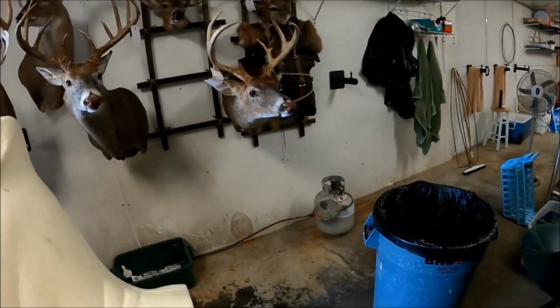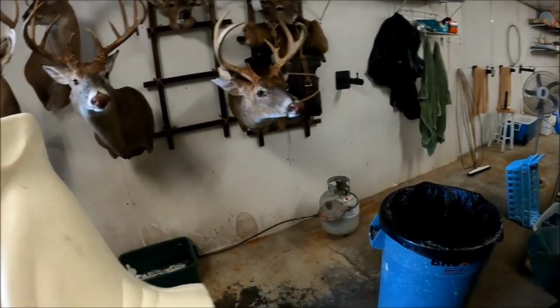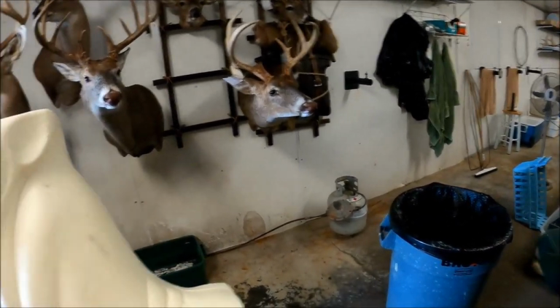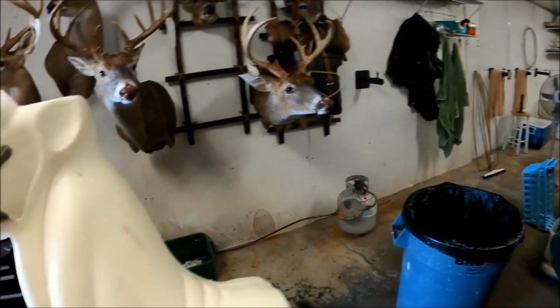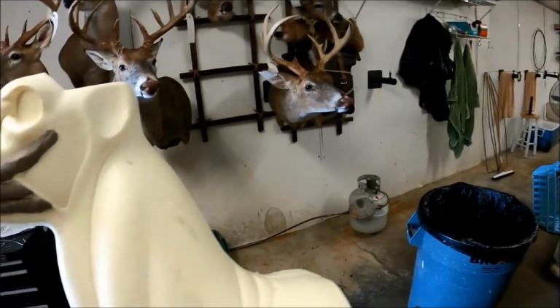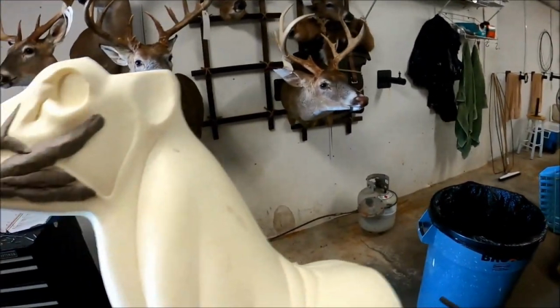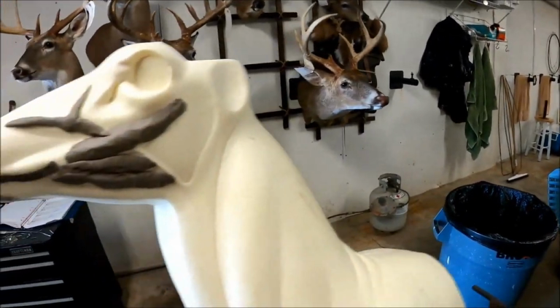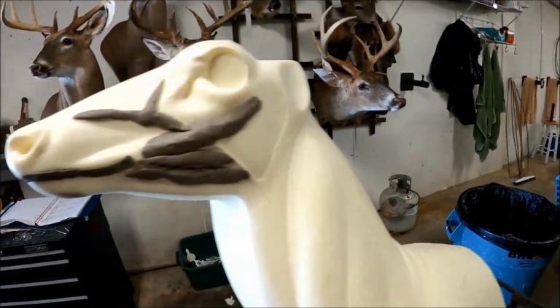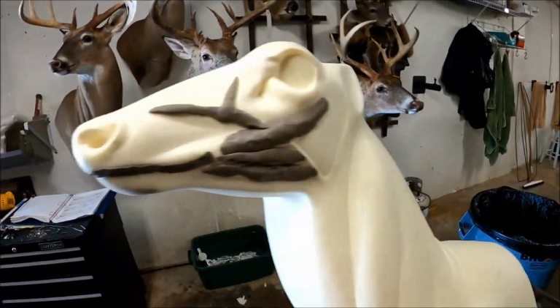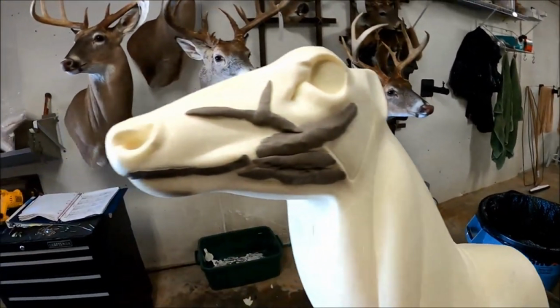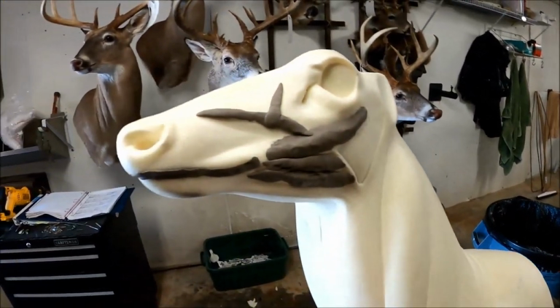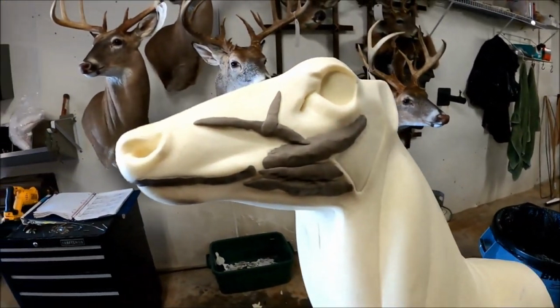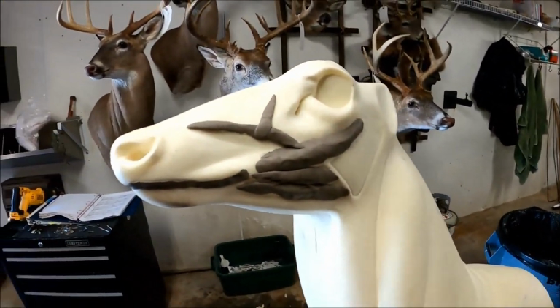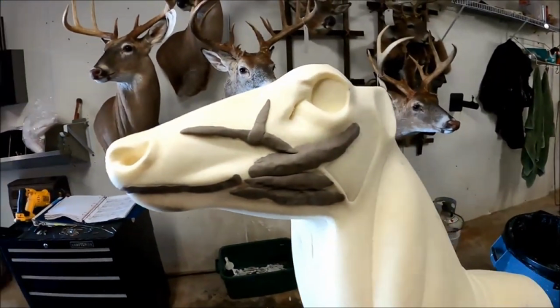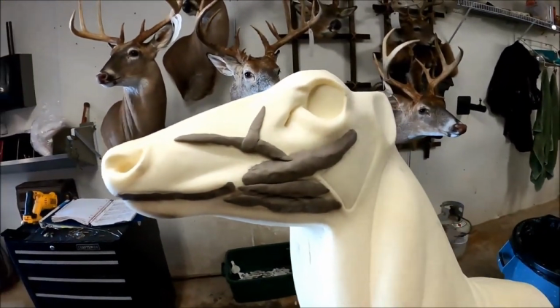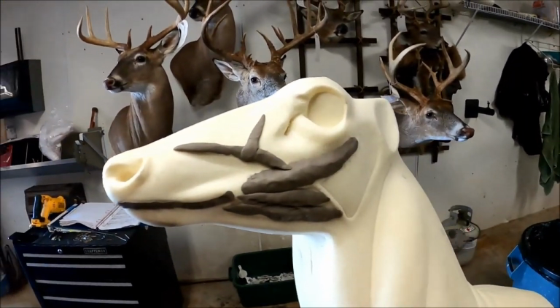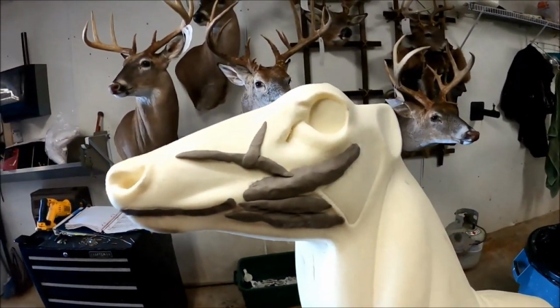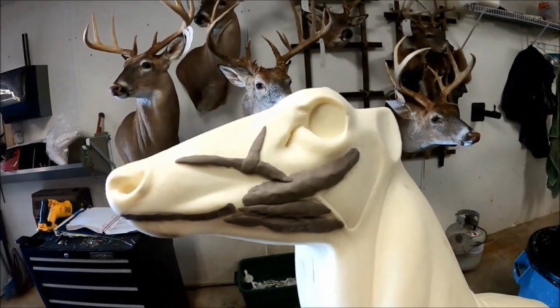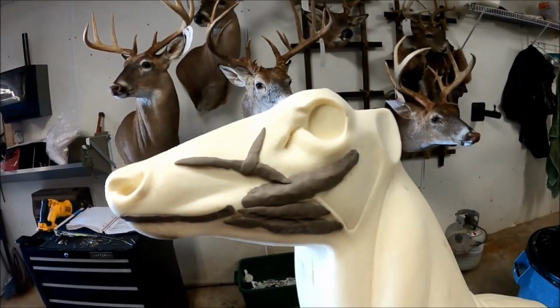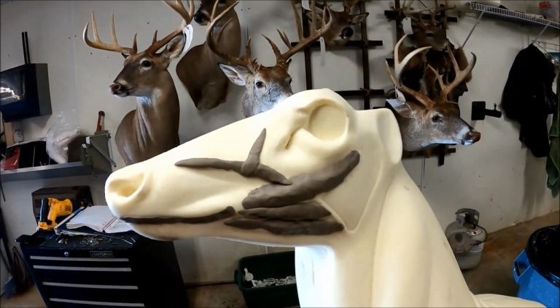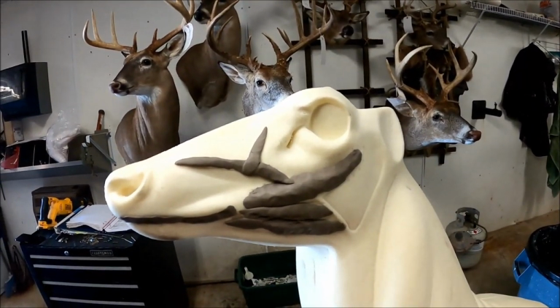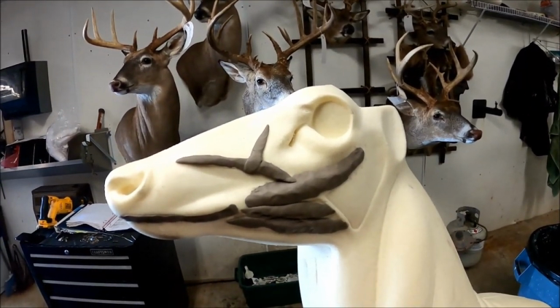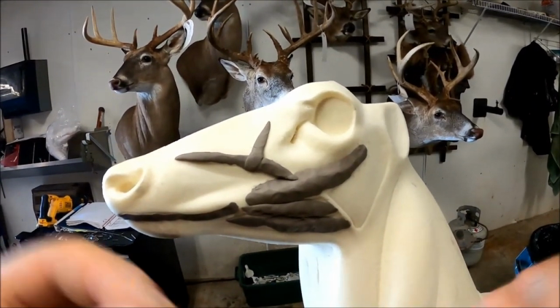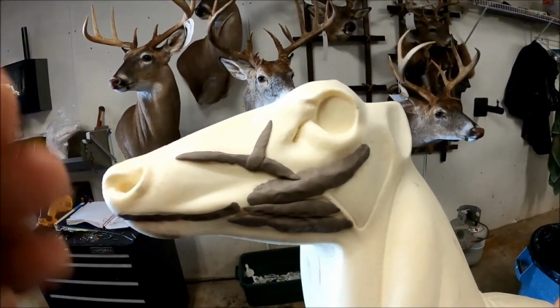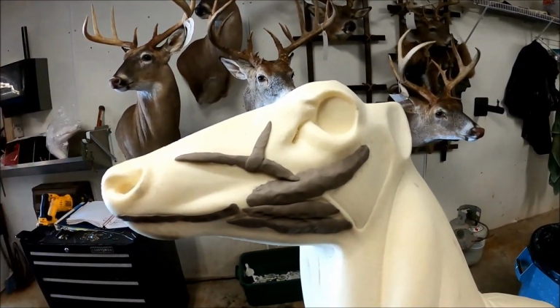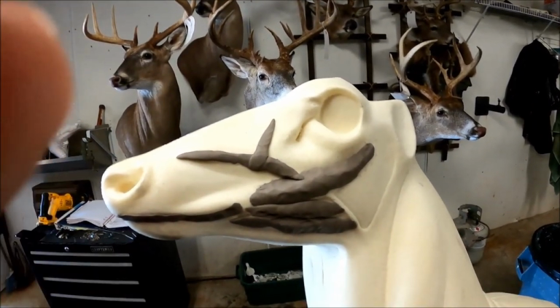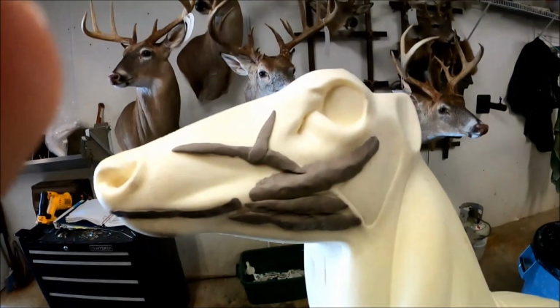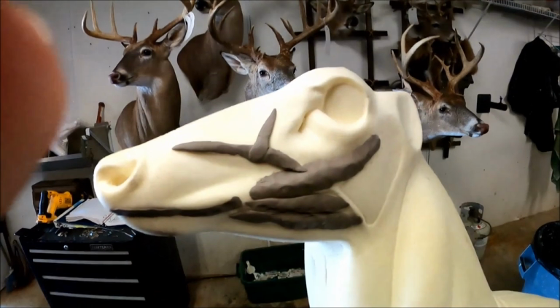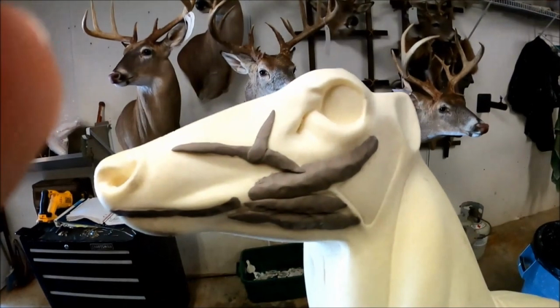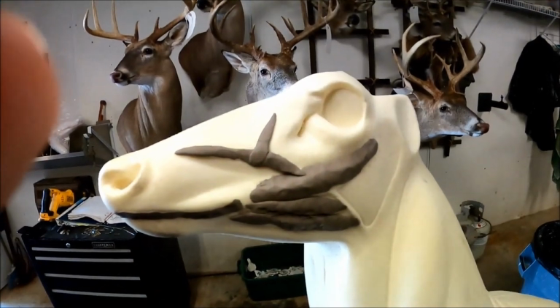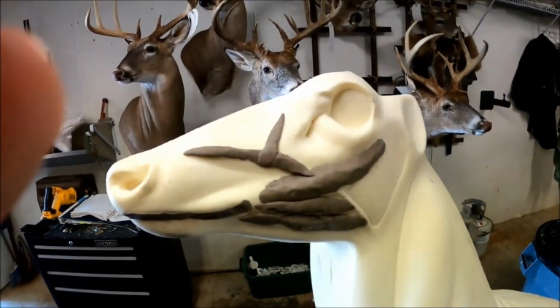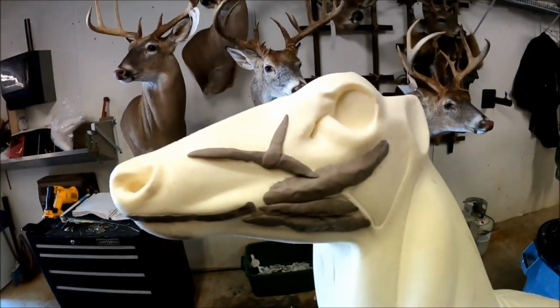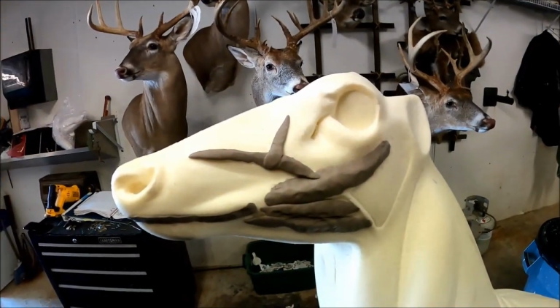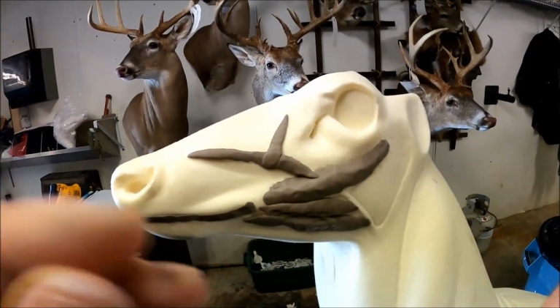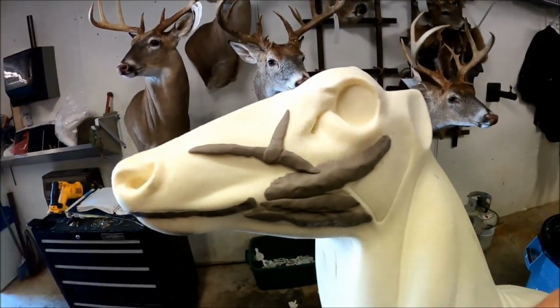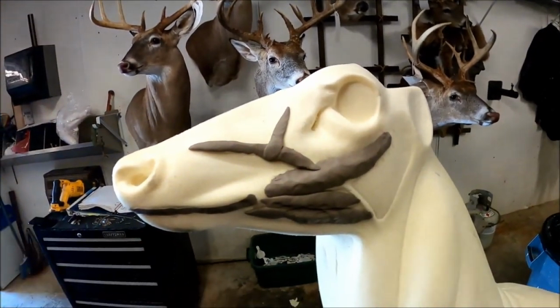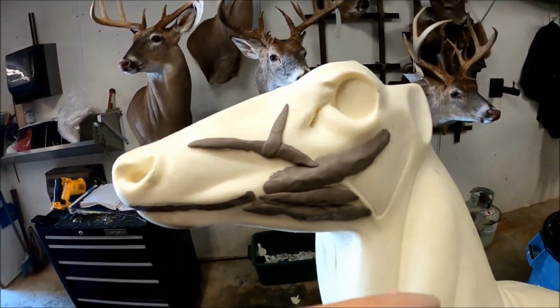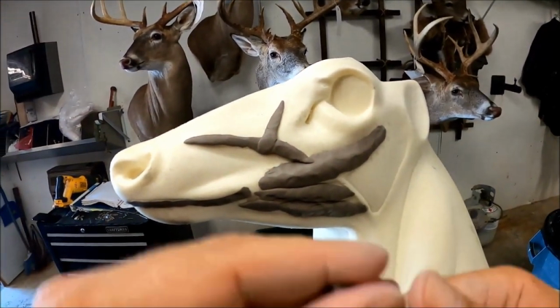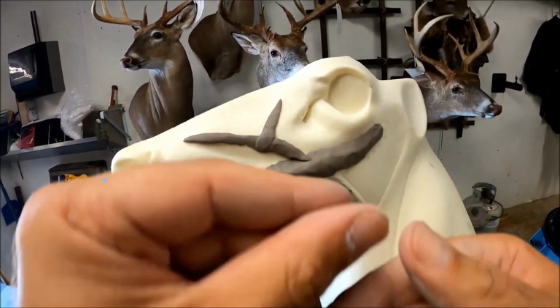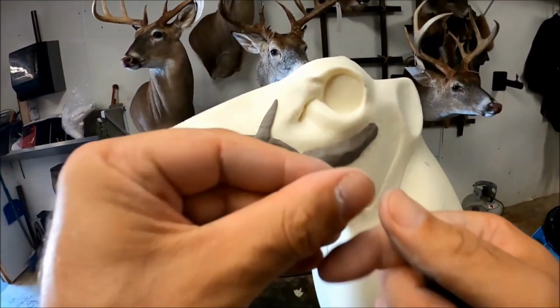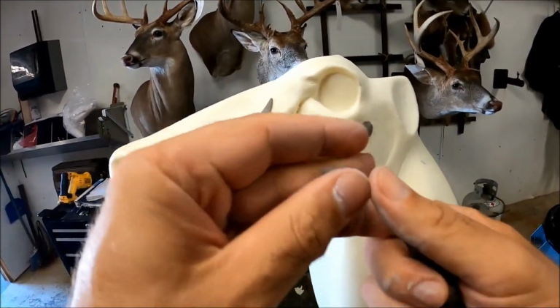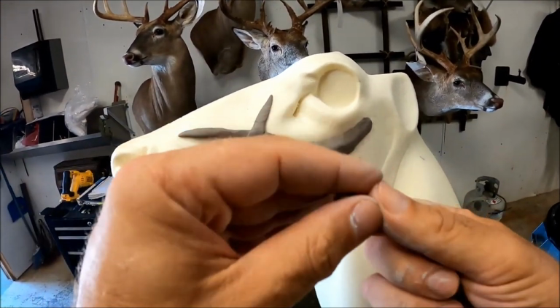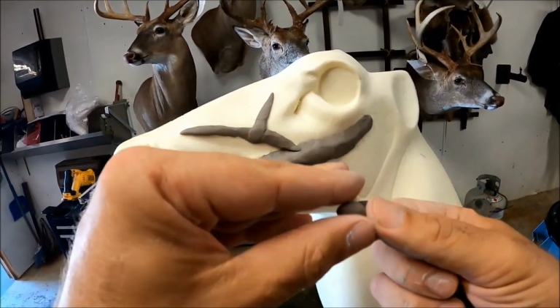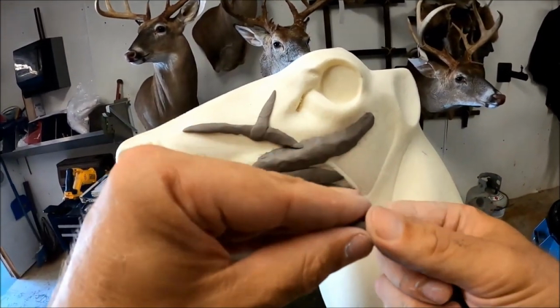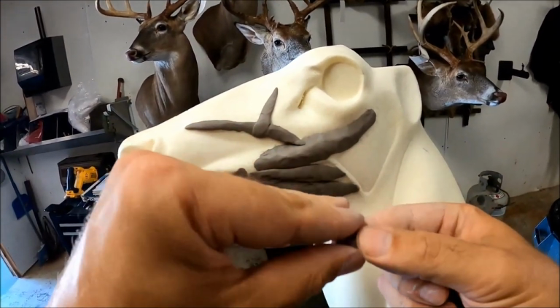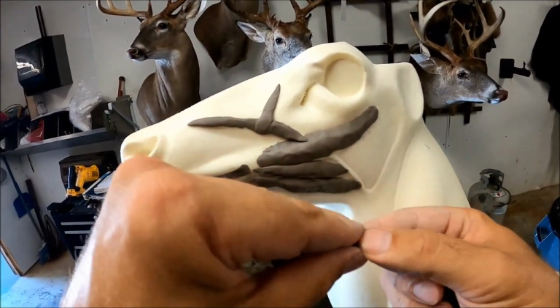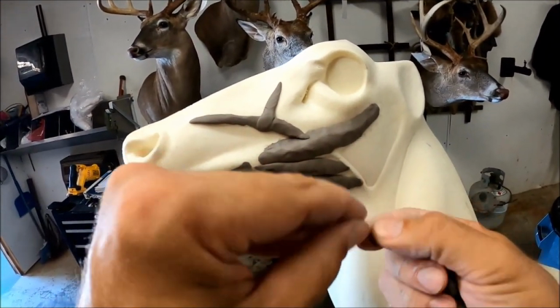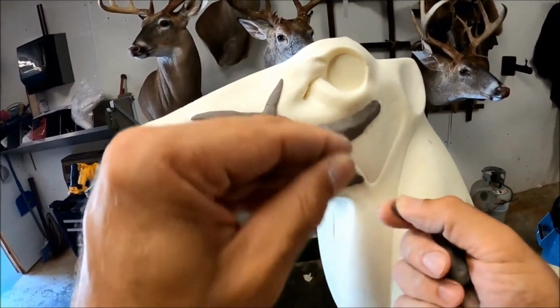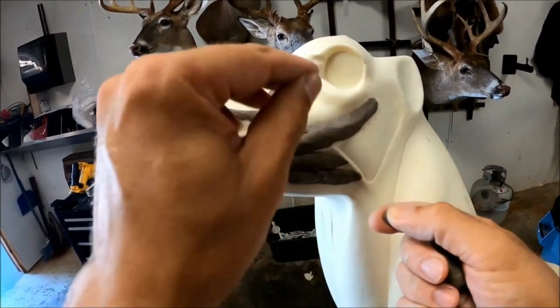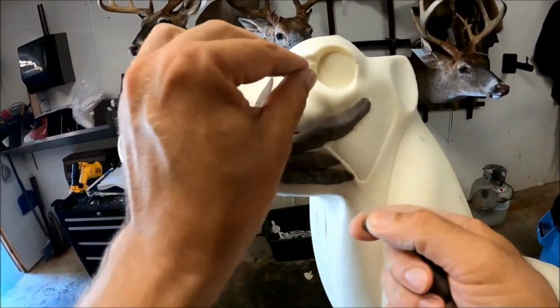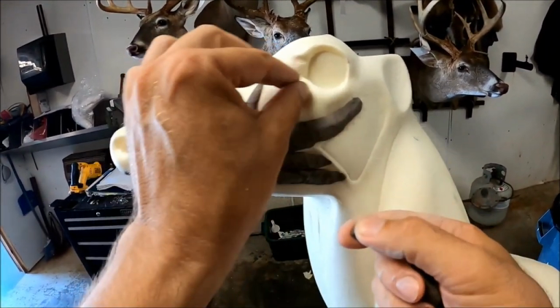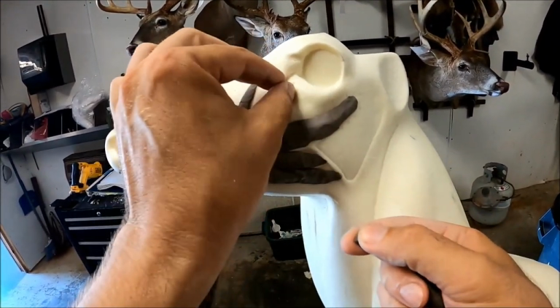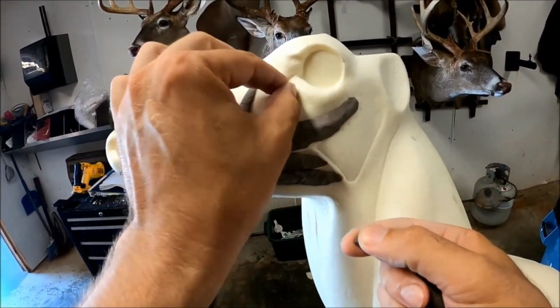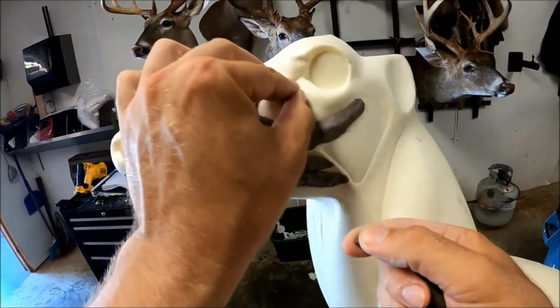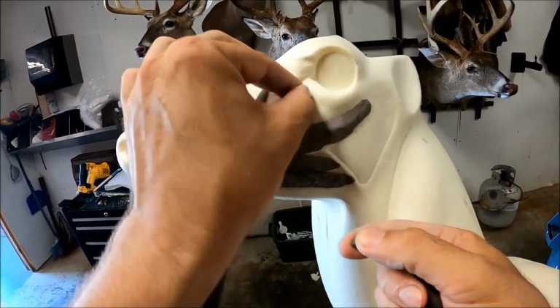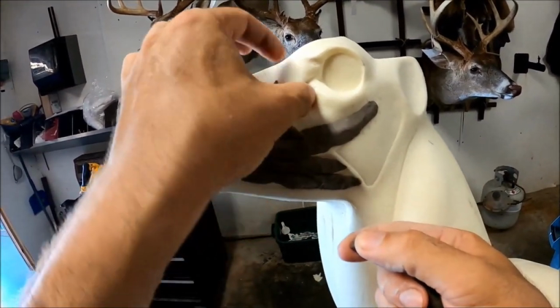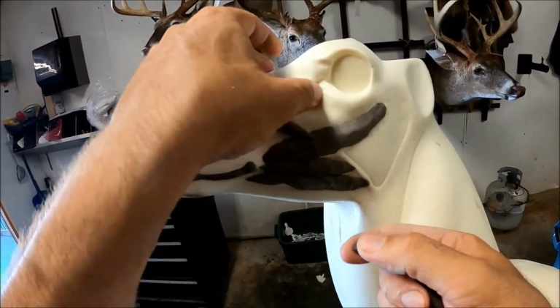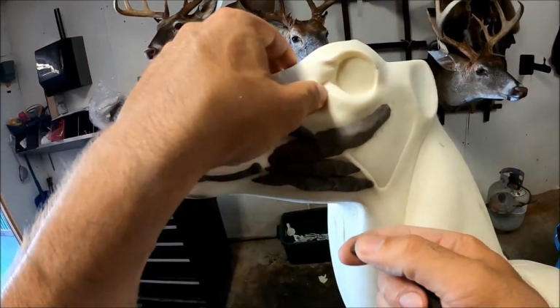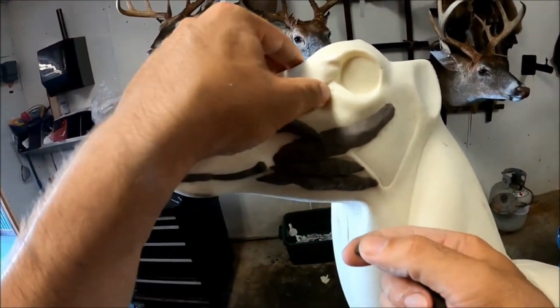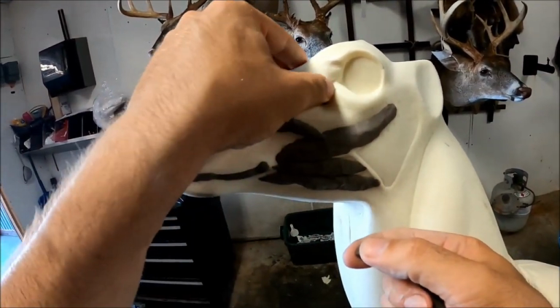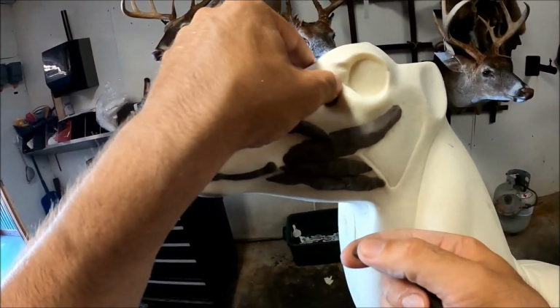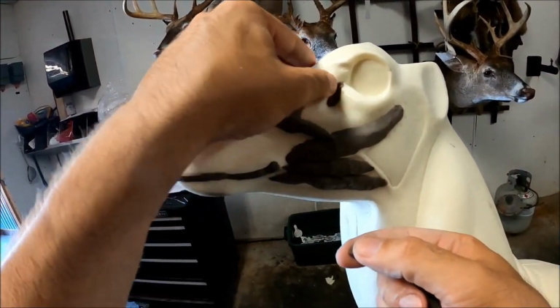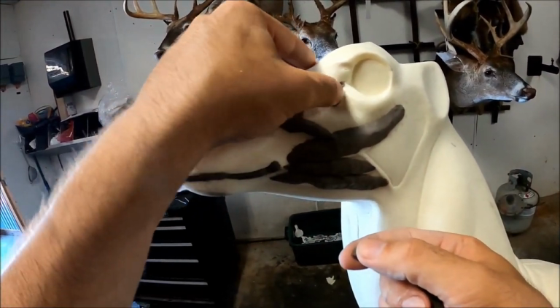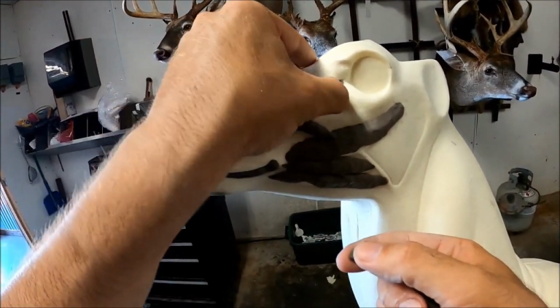I also like to put a little bit of clay in the tear duct.